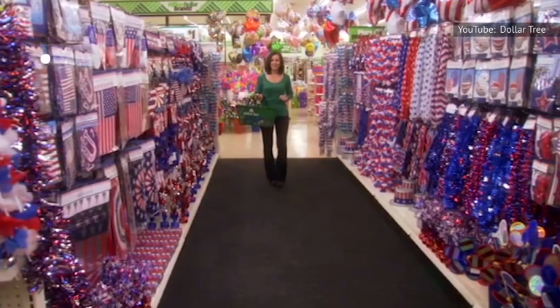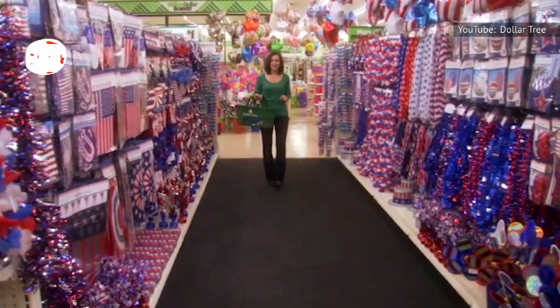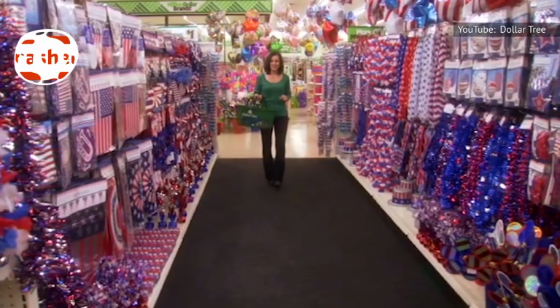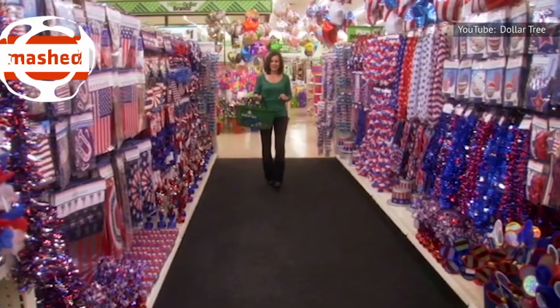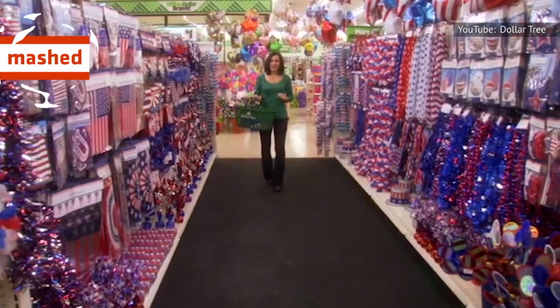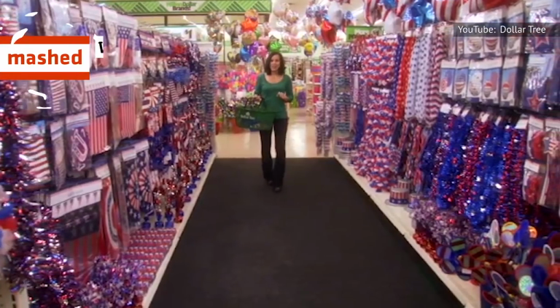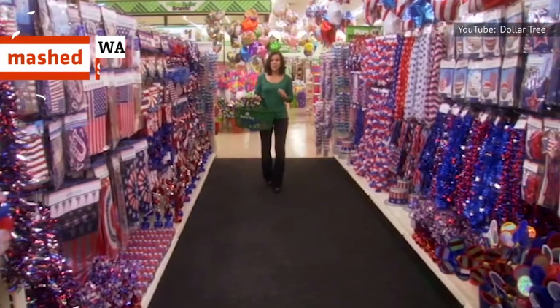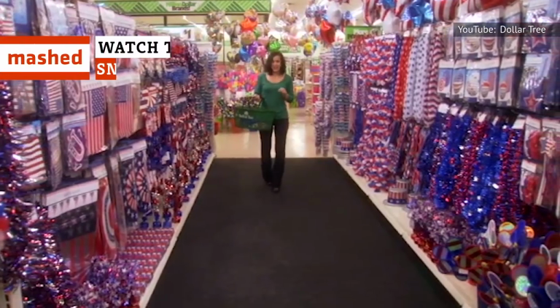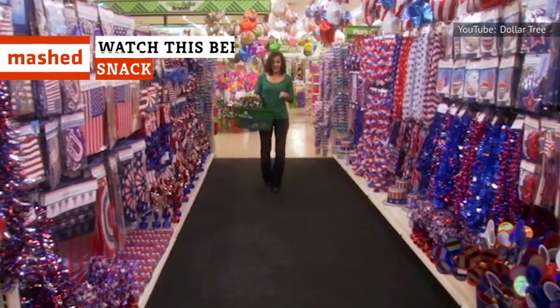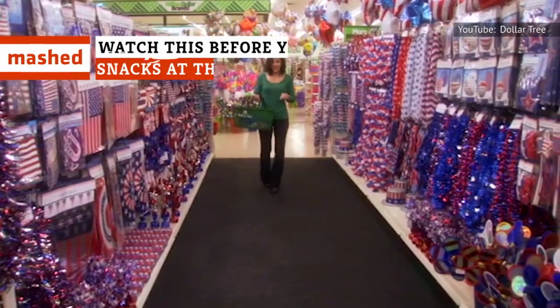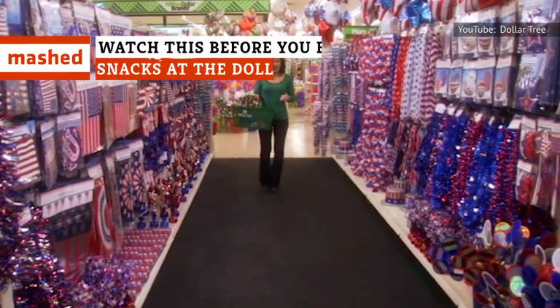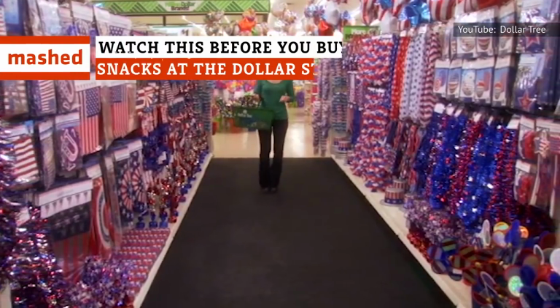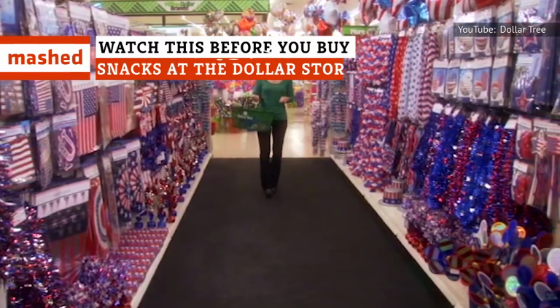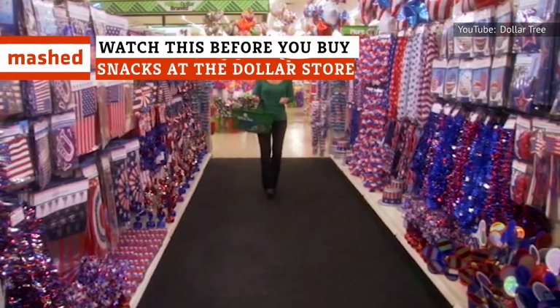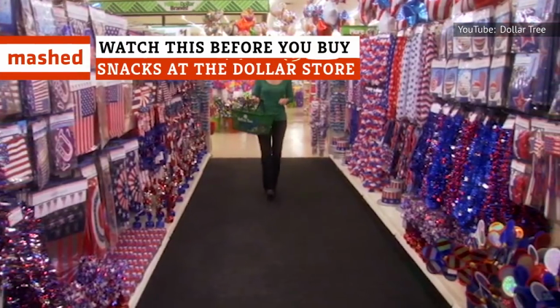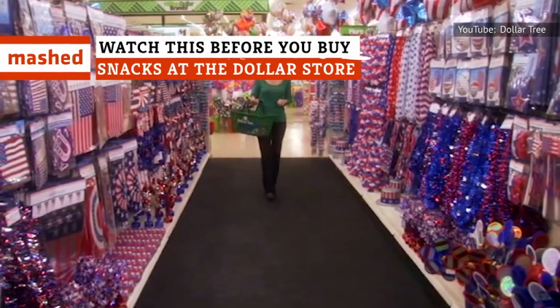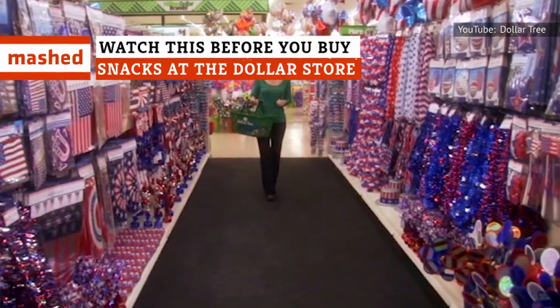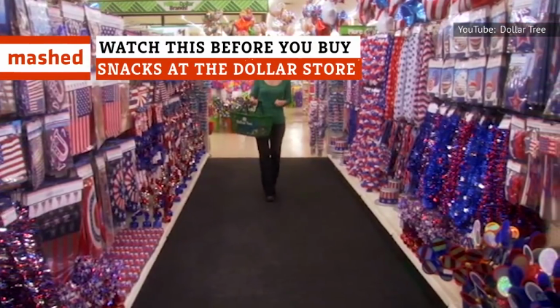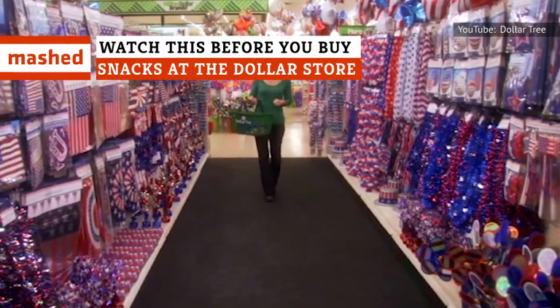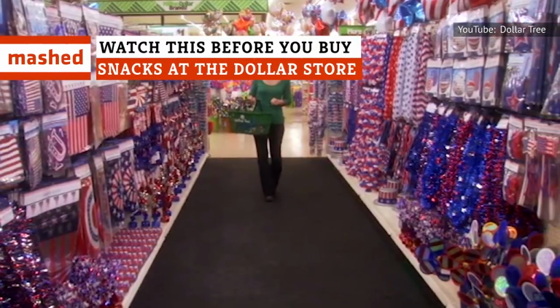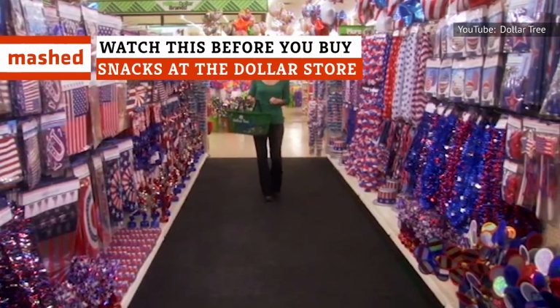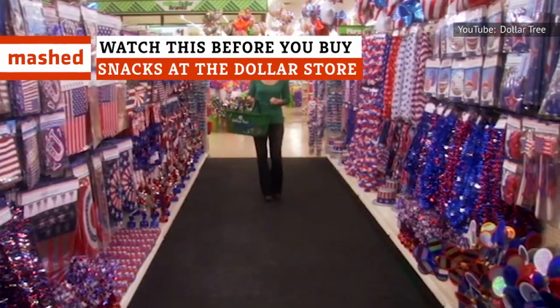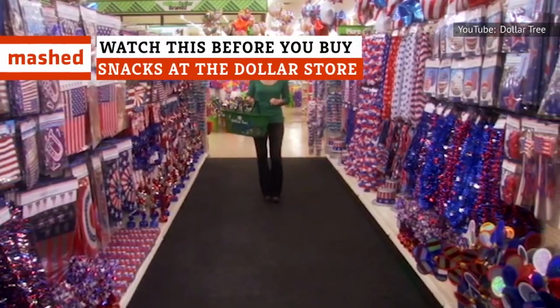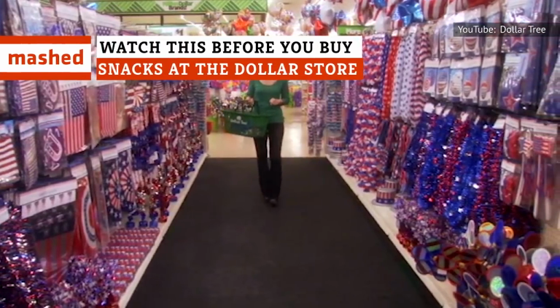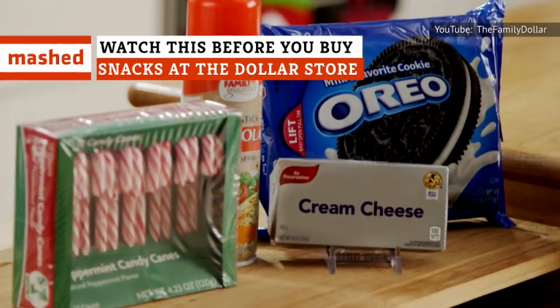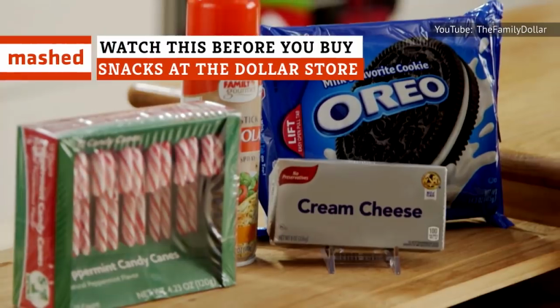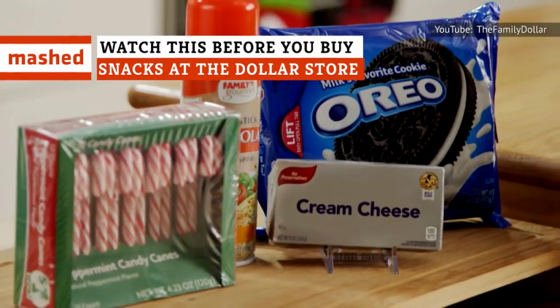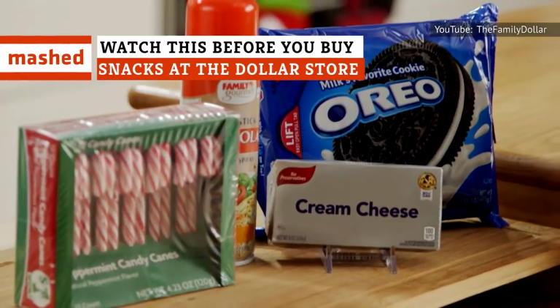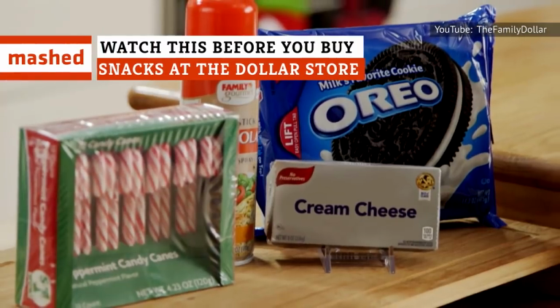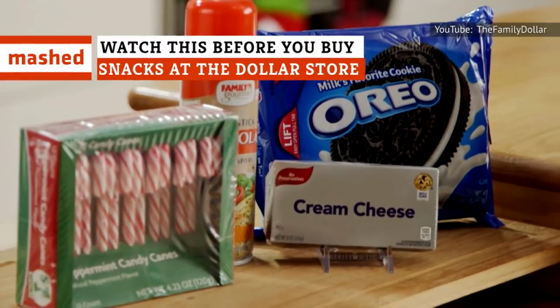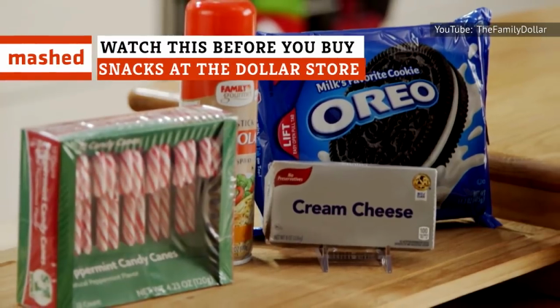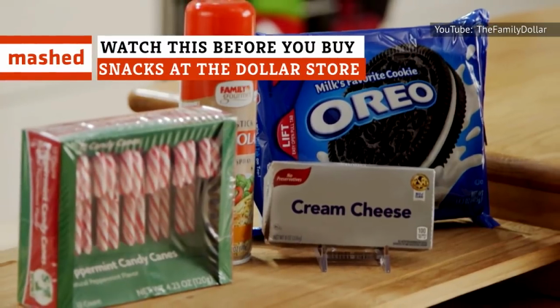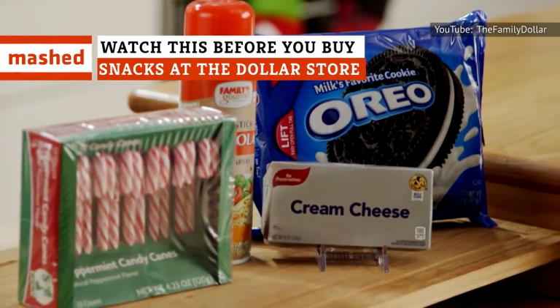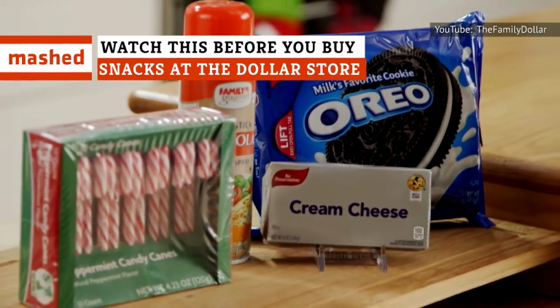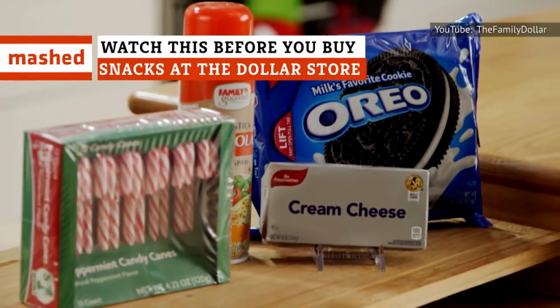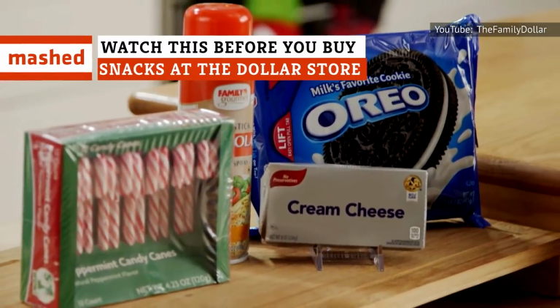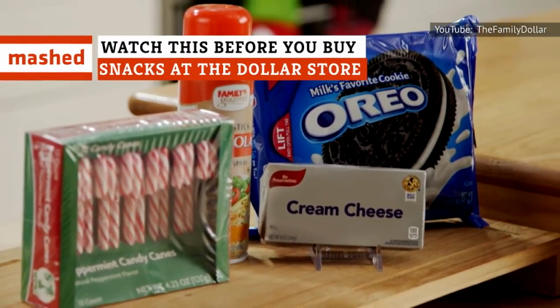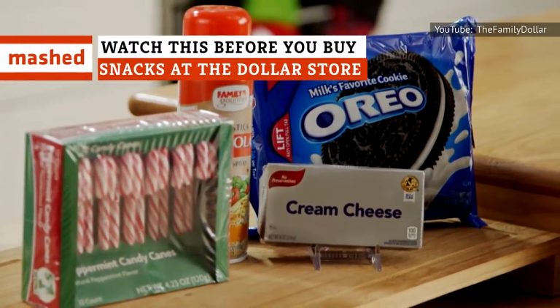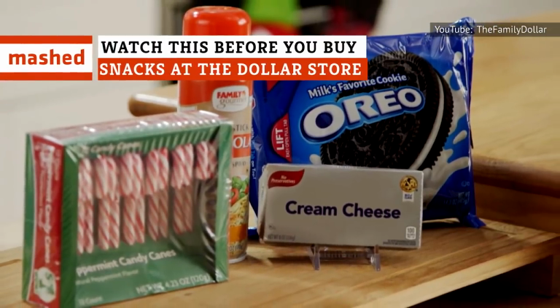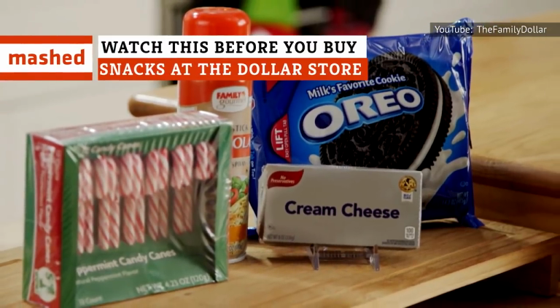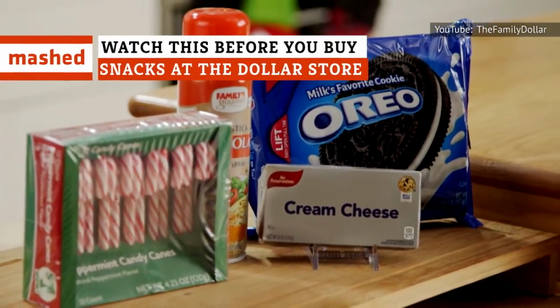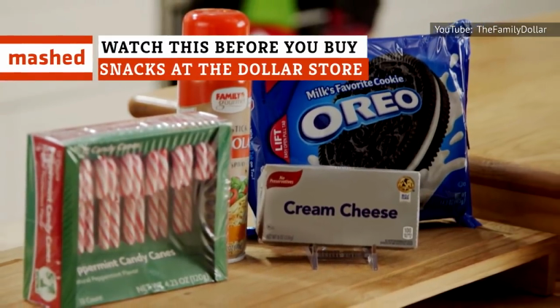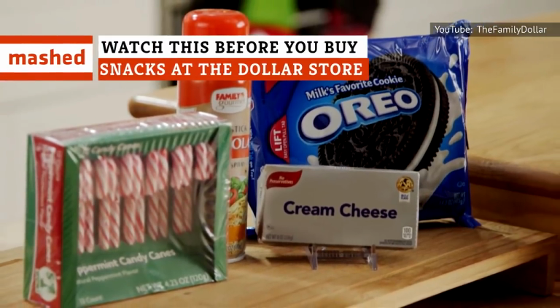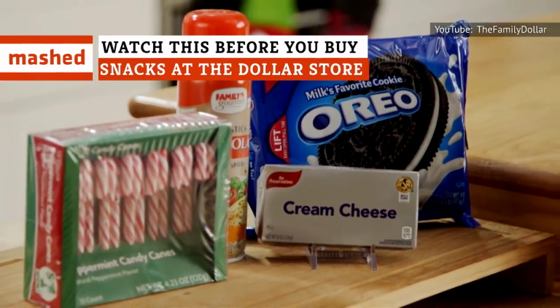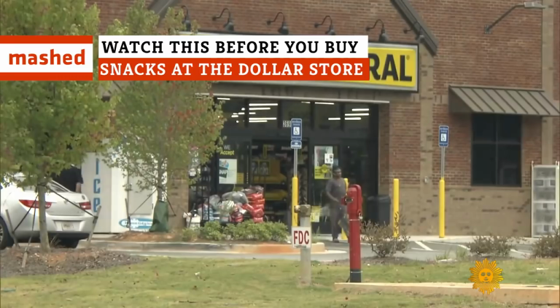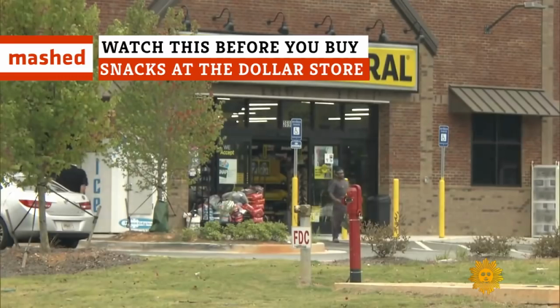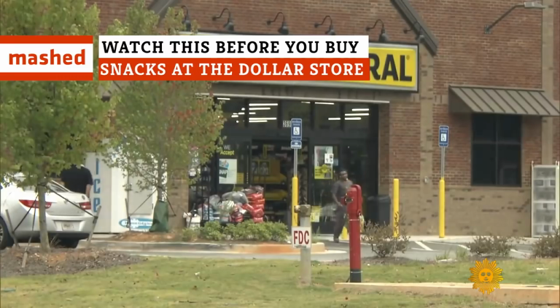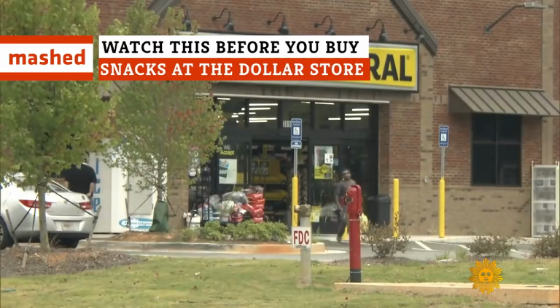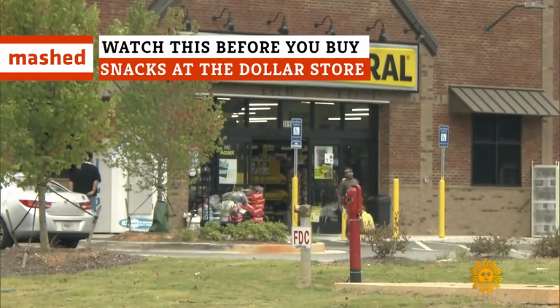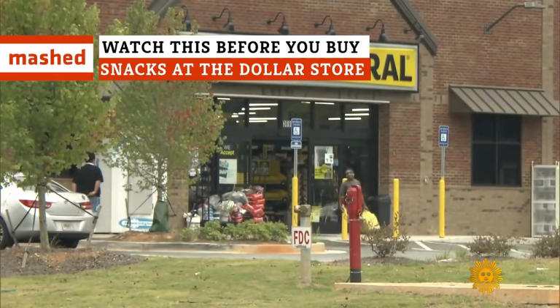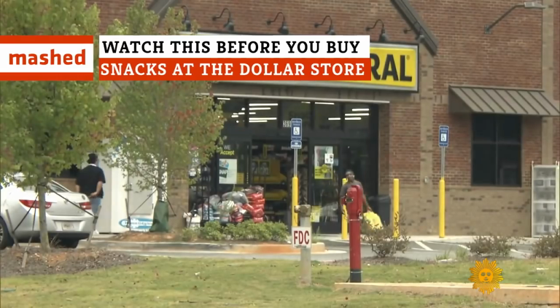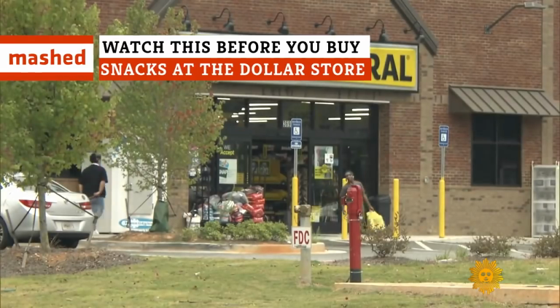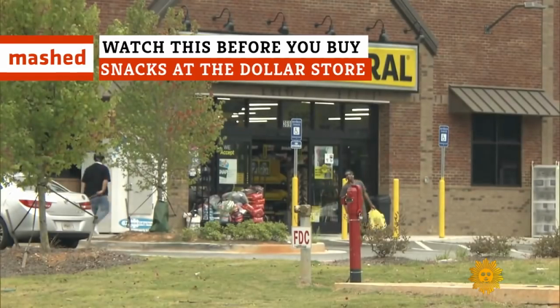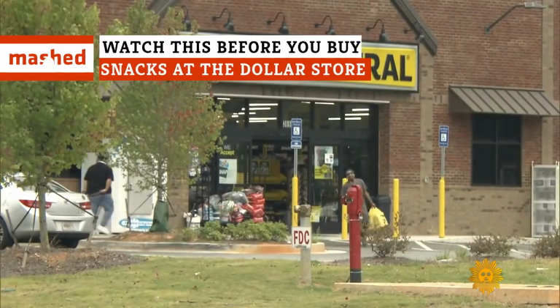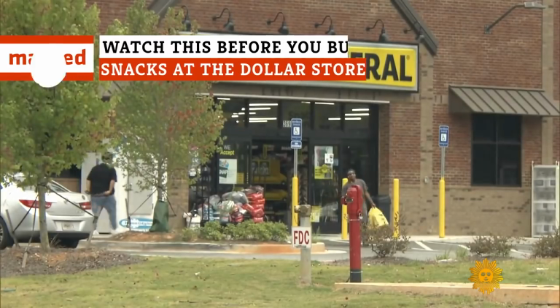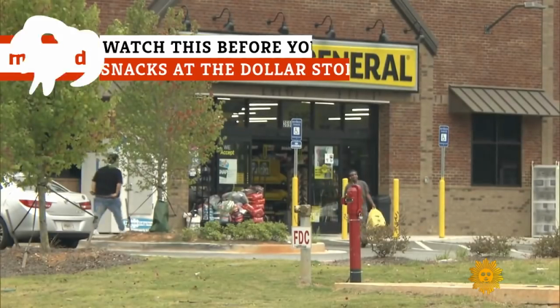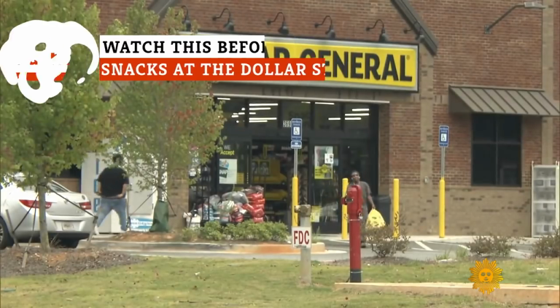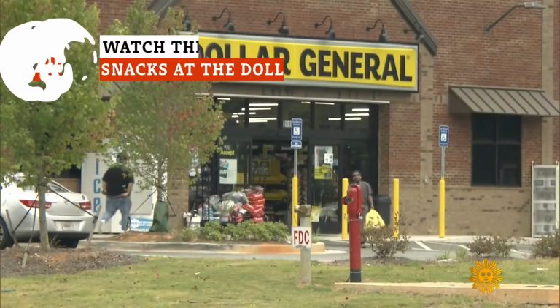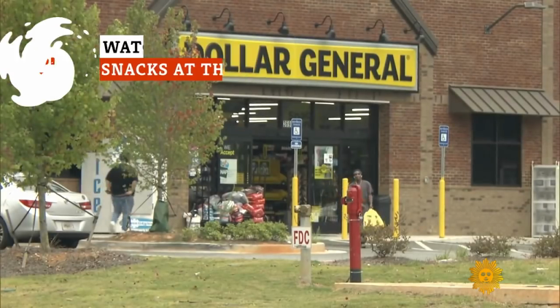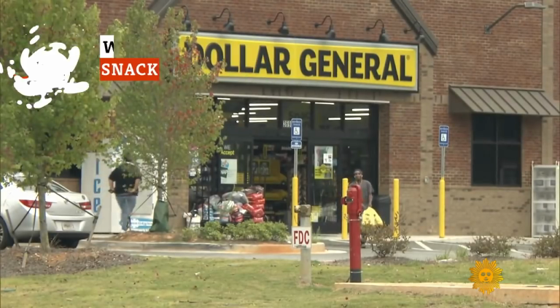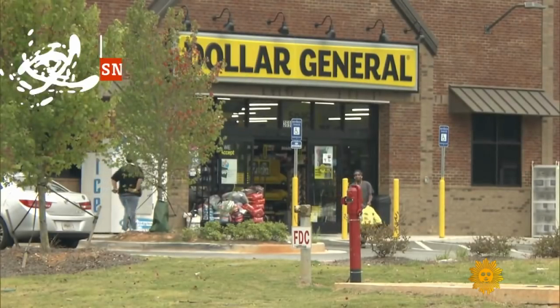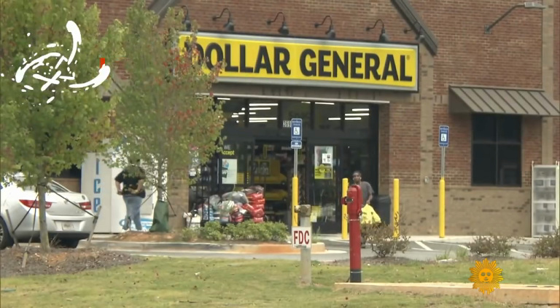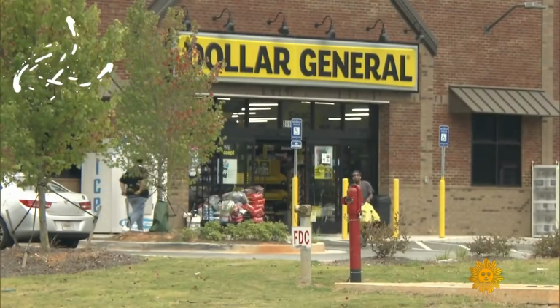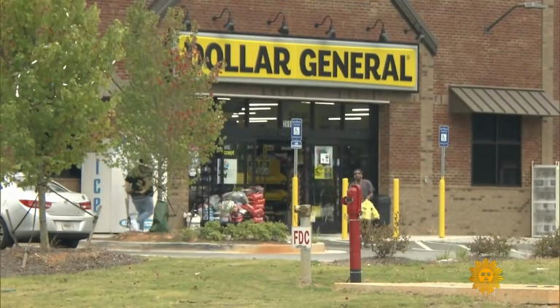In a pinch for last-minute party decorations, craving a cheap snack to take on the road — dollar stores have definitely got you covered.